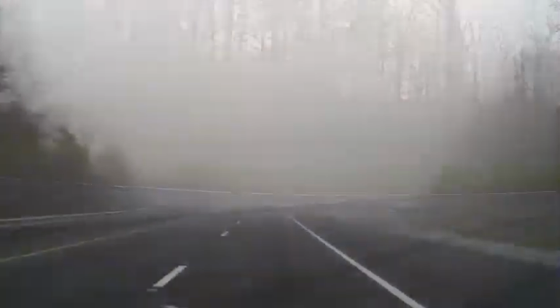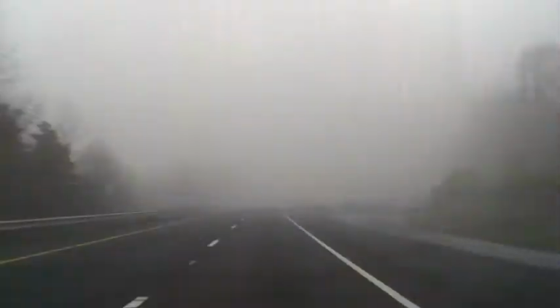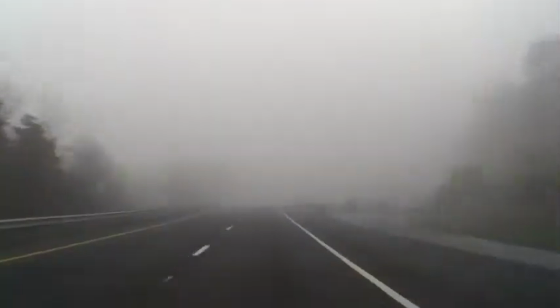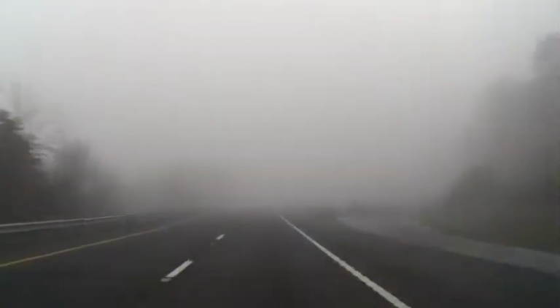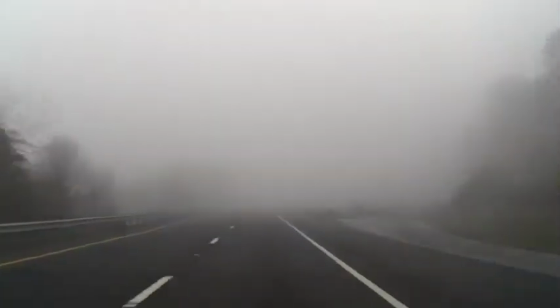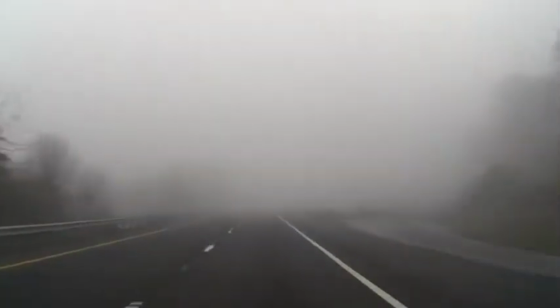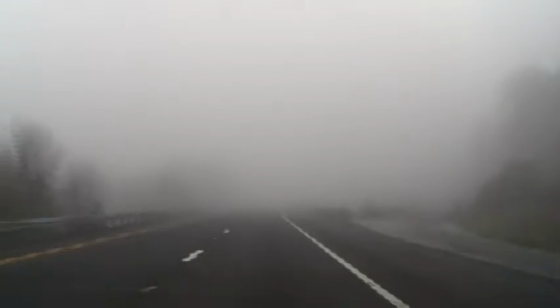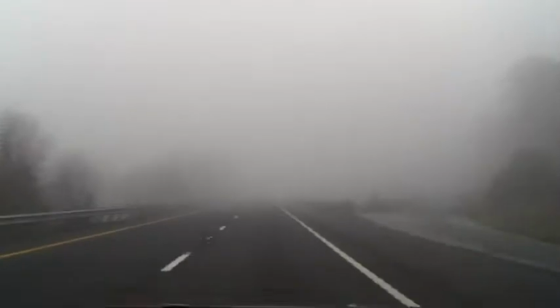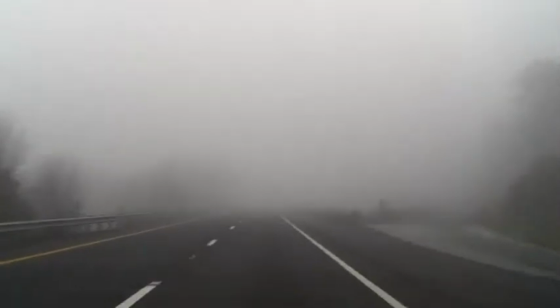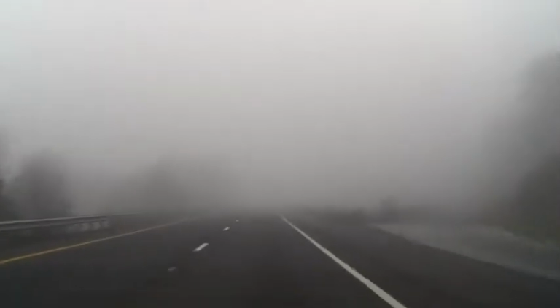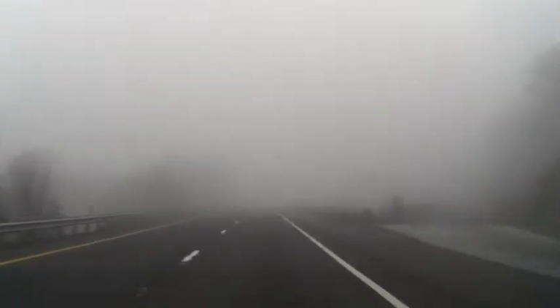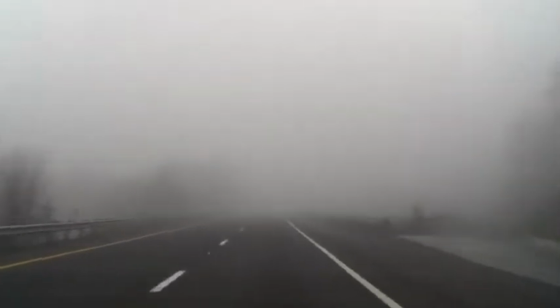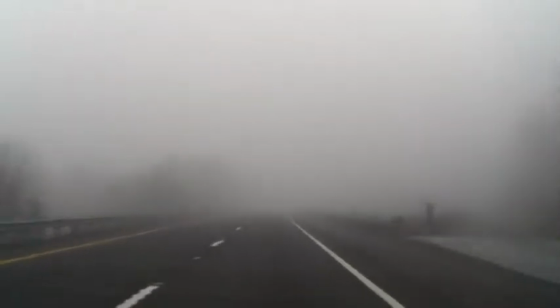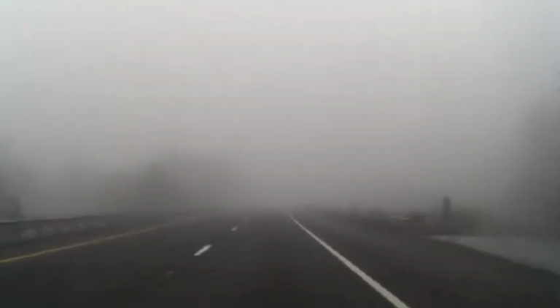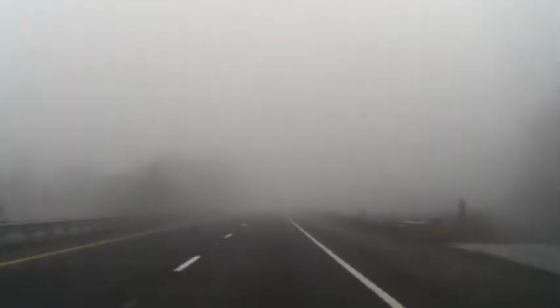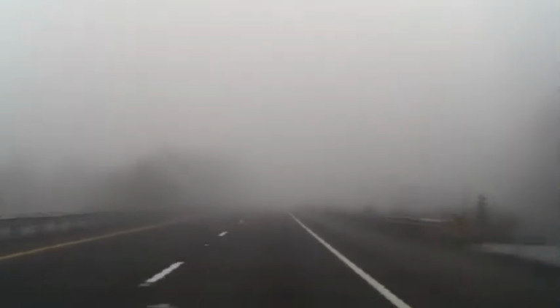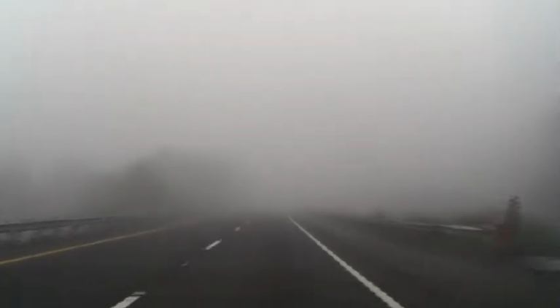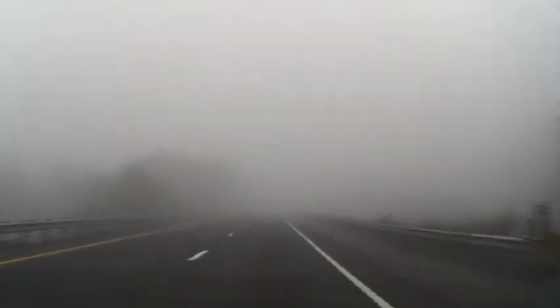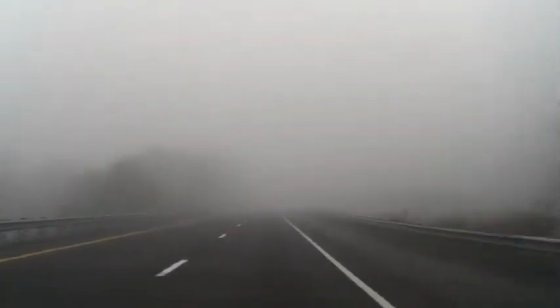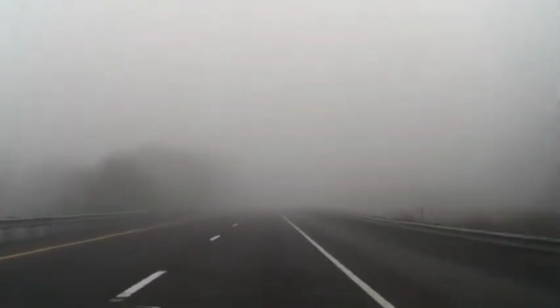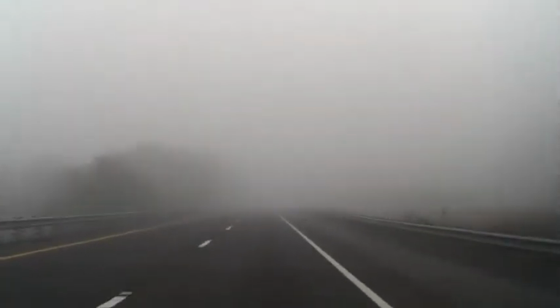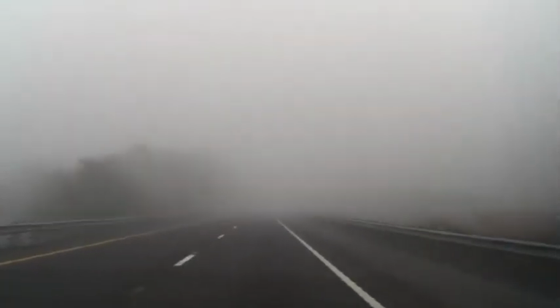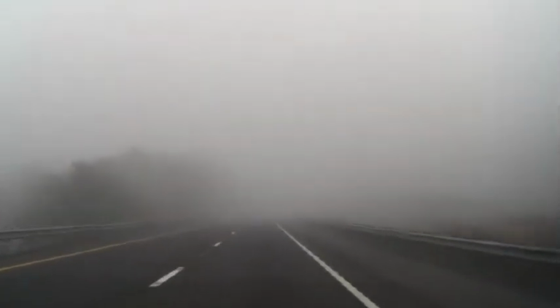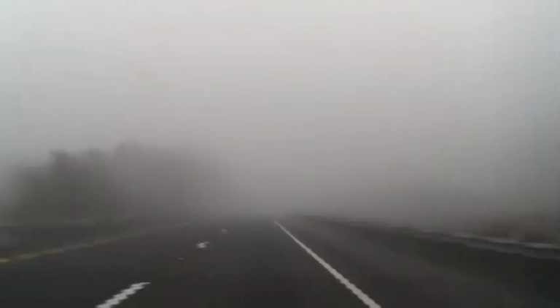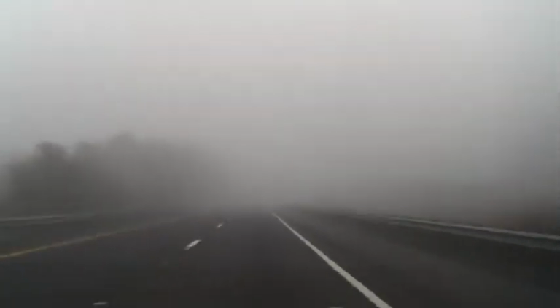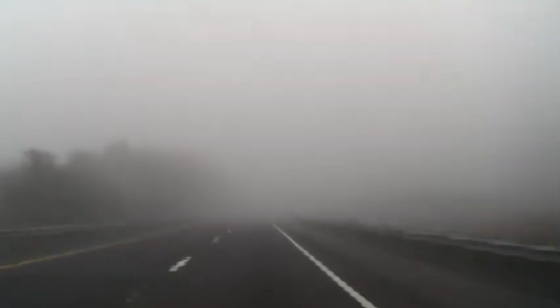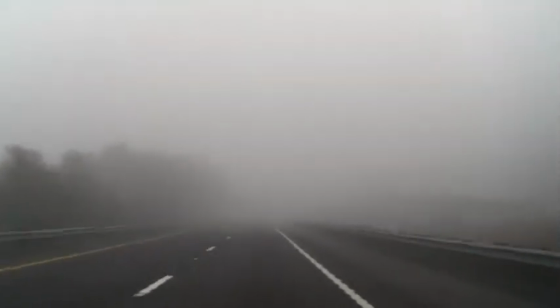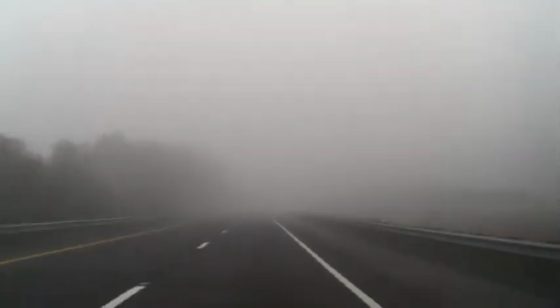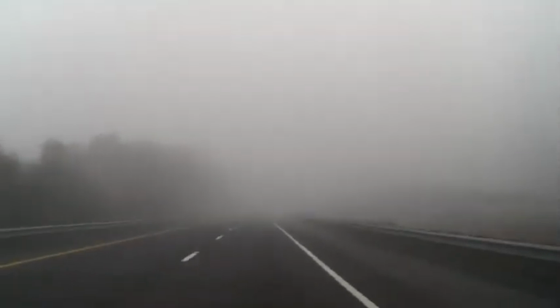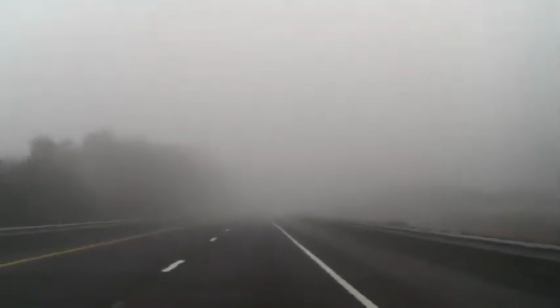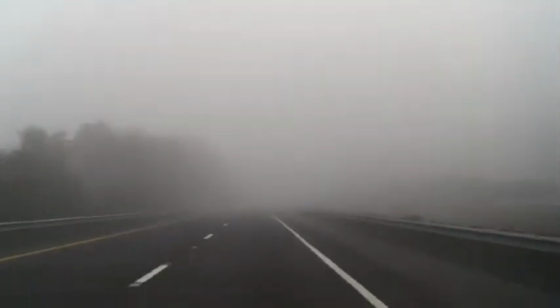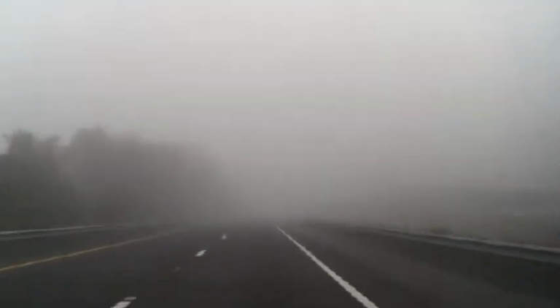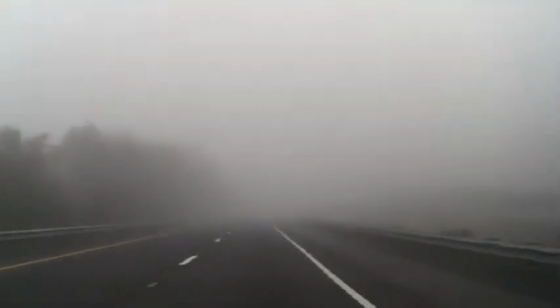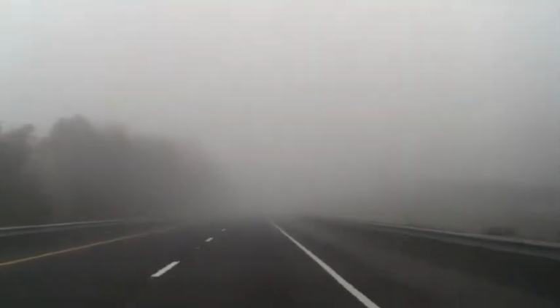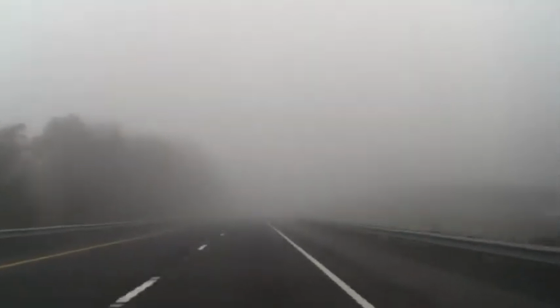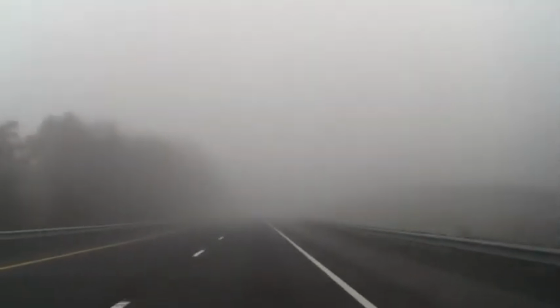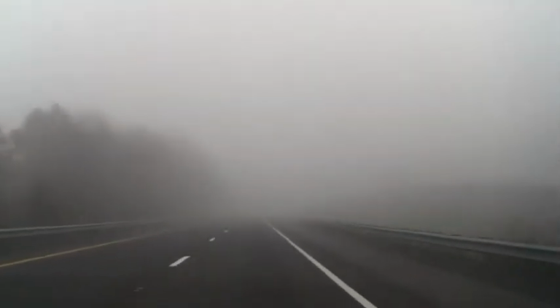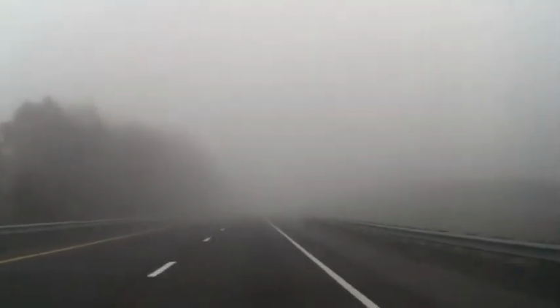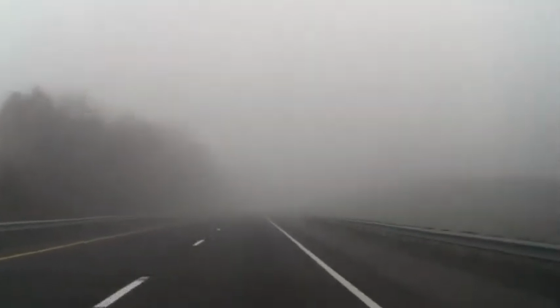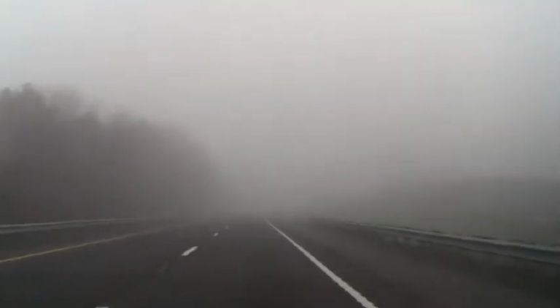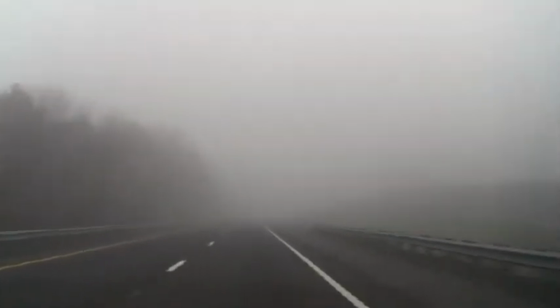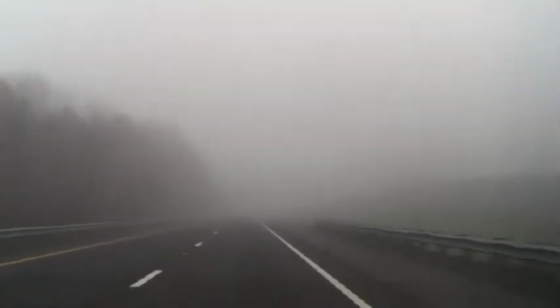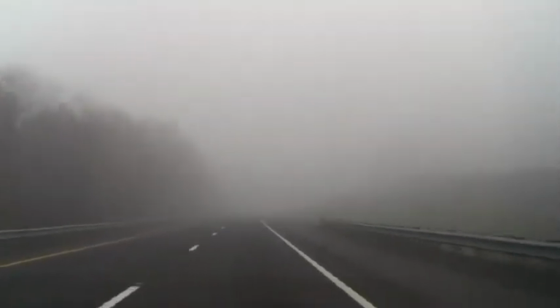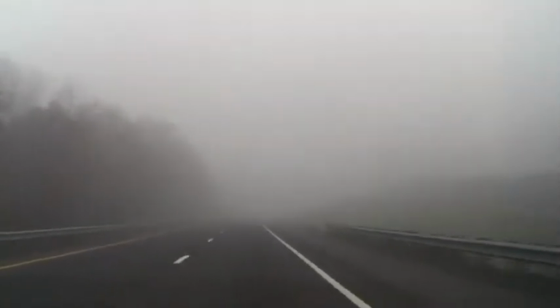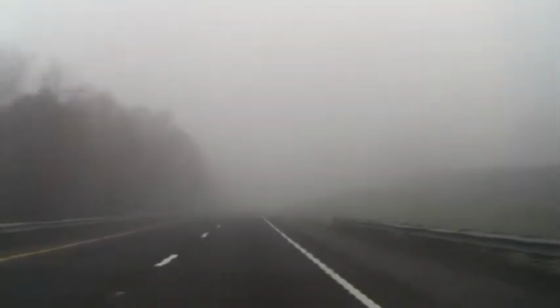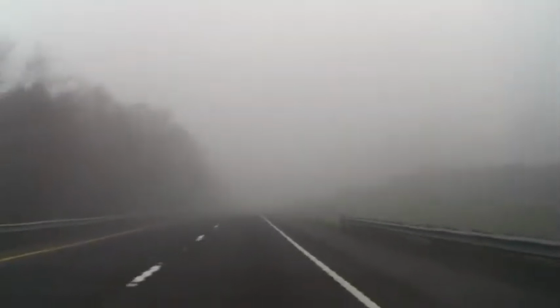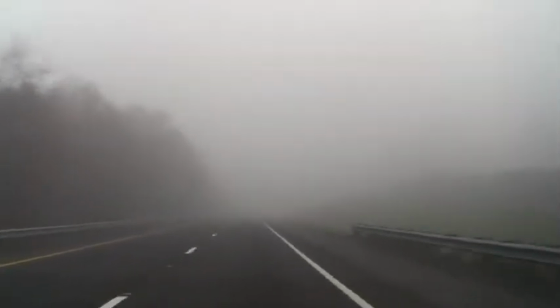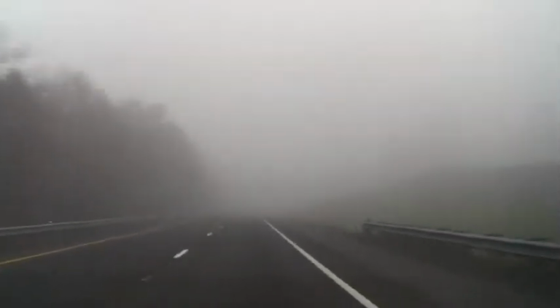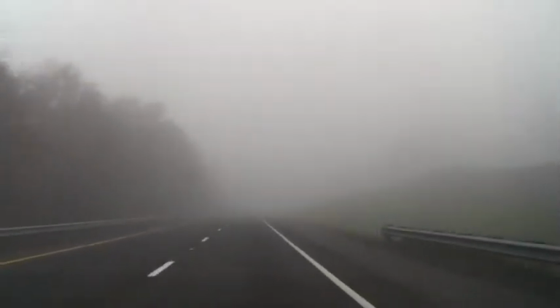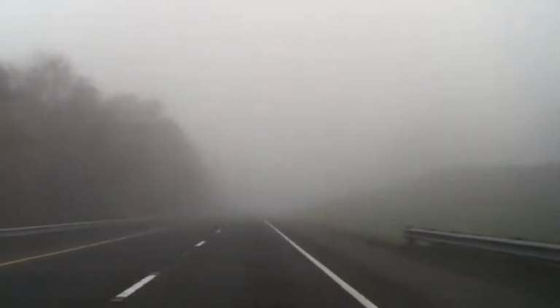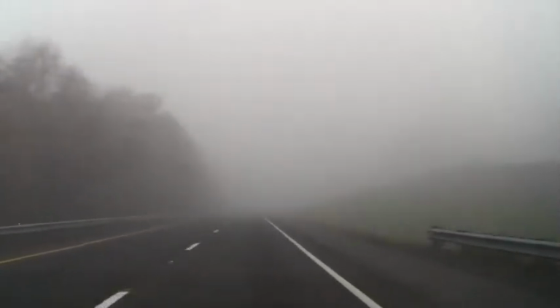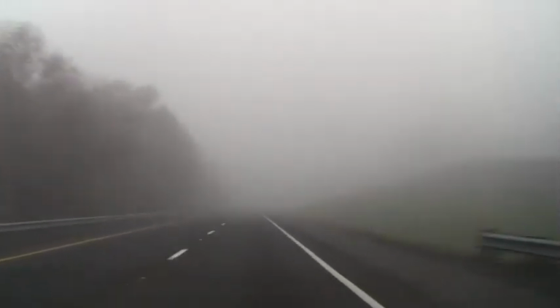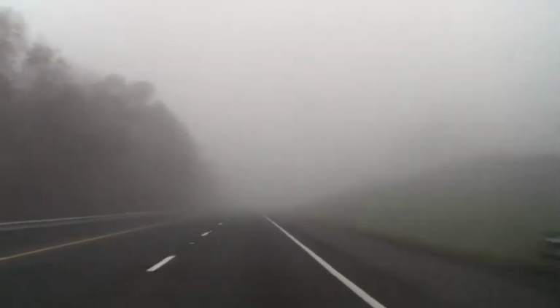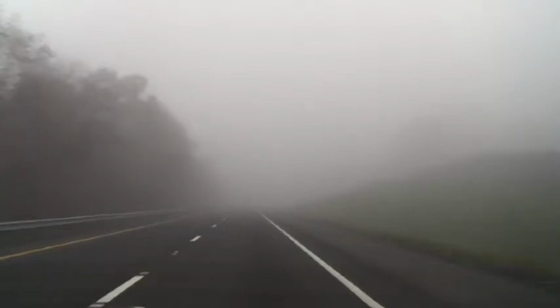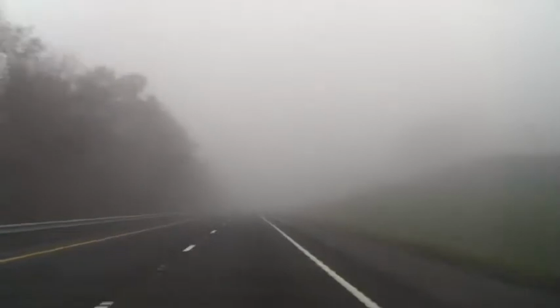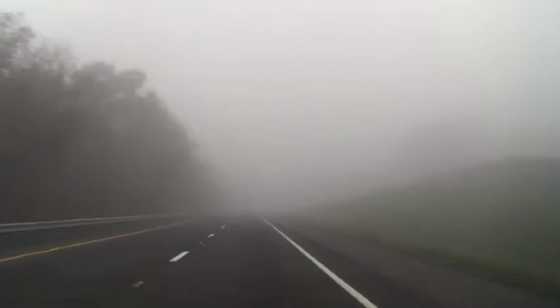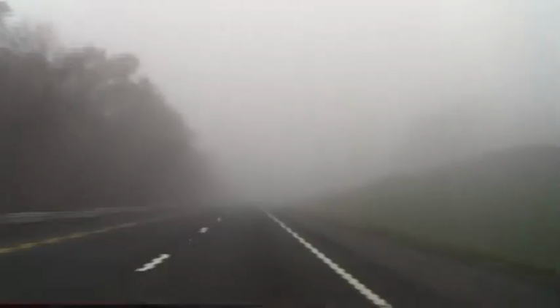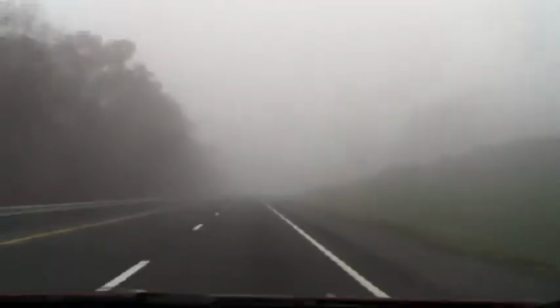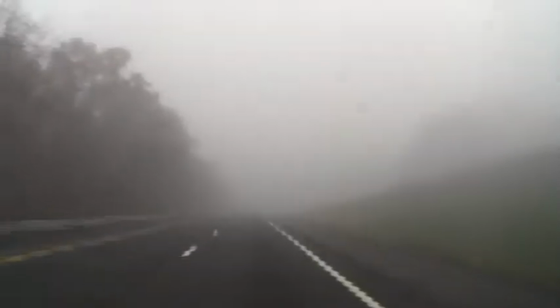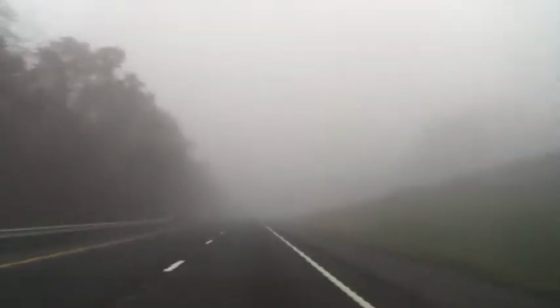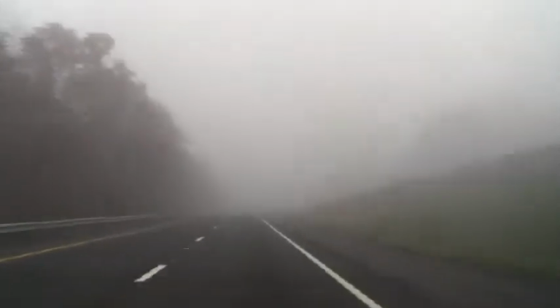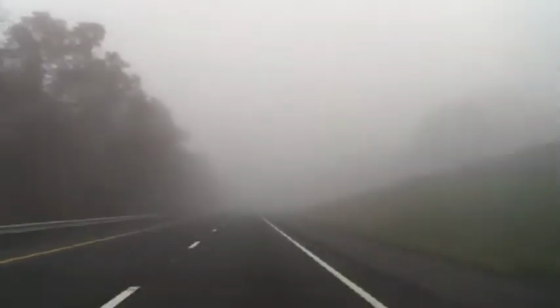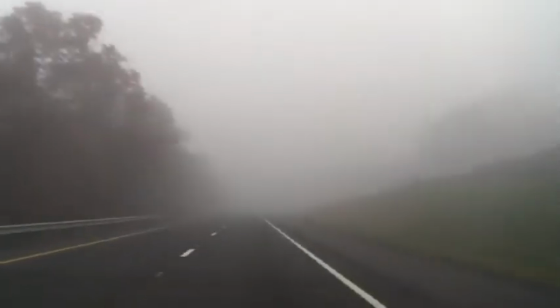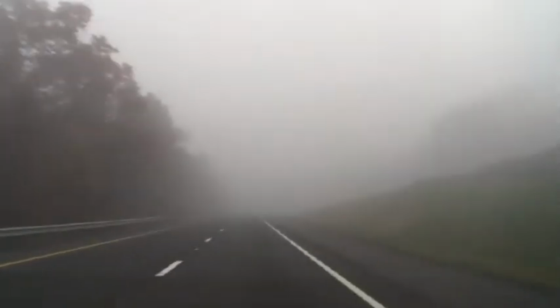Even in the fog, outward visibility is good in the Rogue. You sit up high, and there are really no blind spots looking forward.